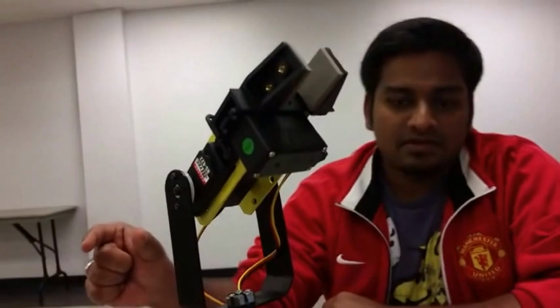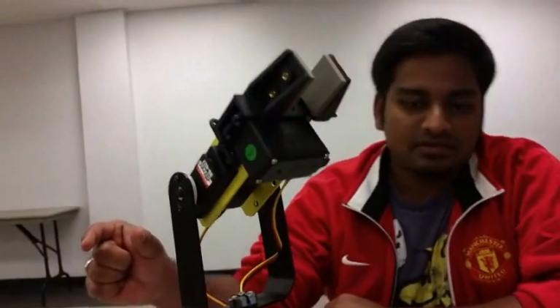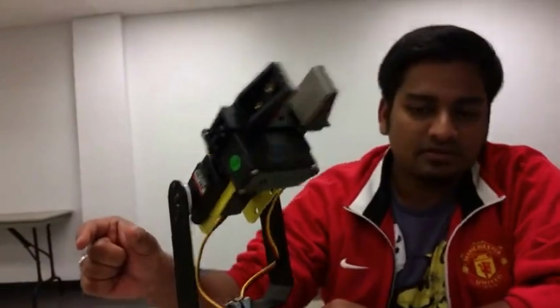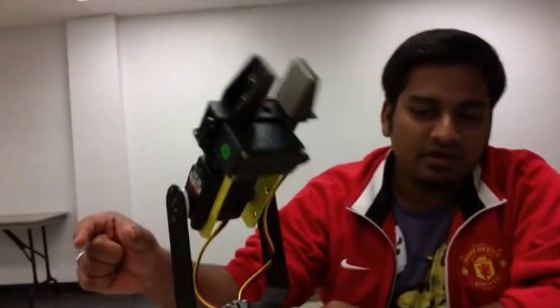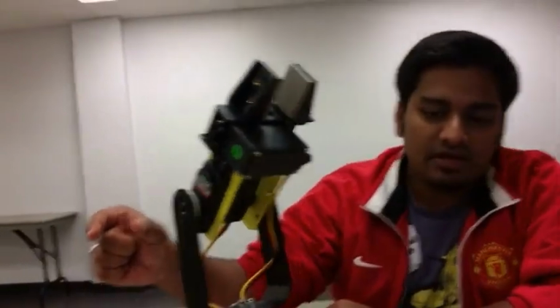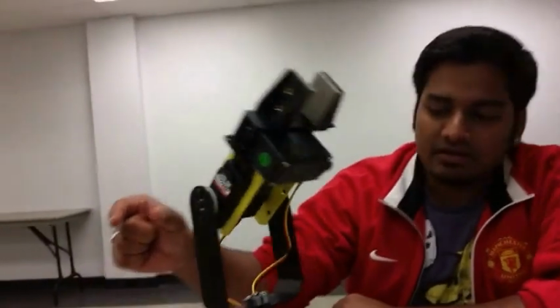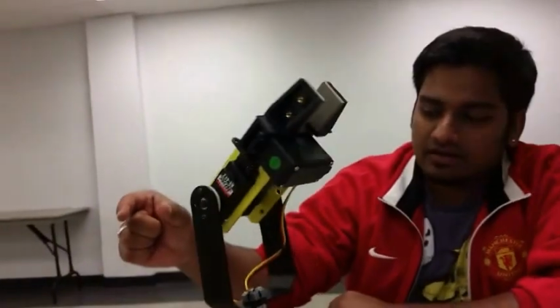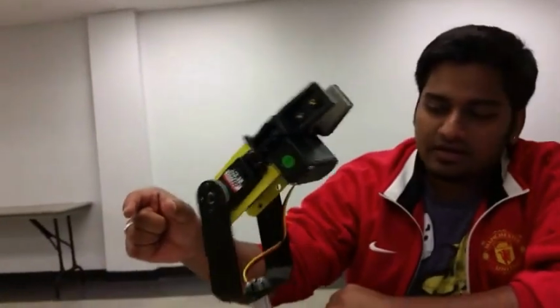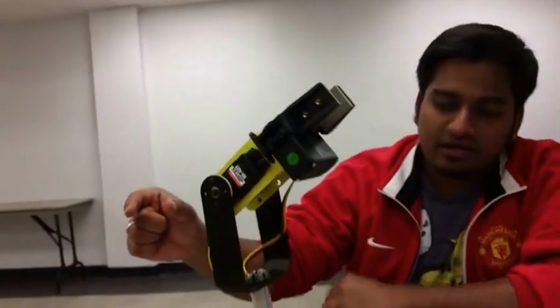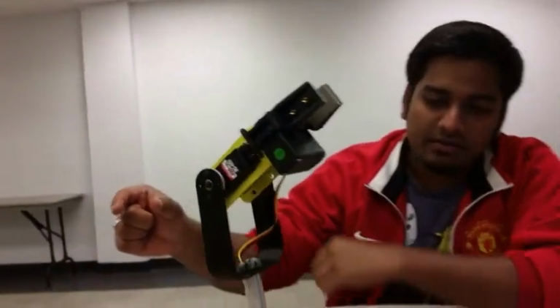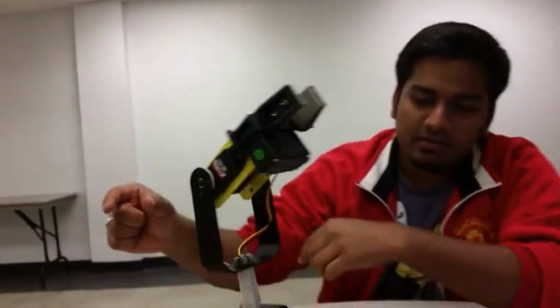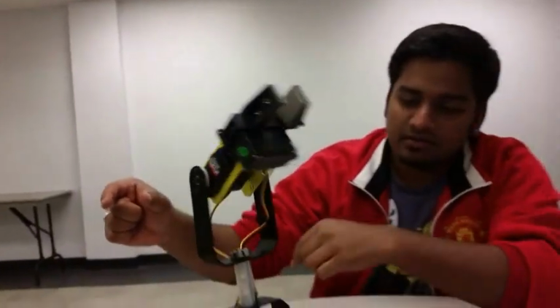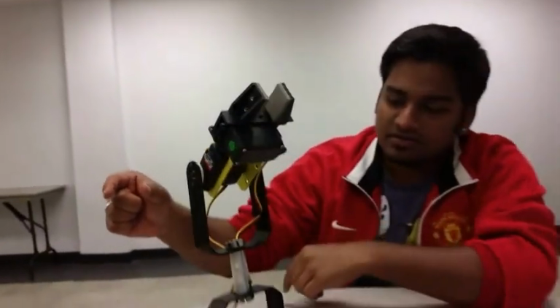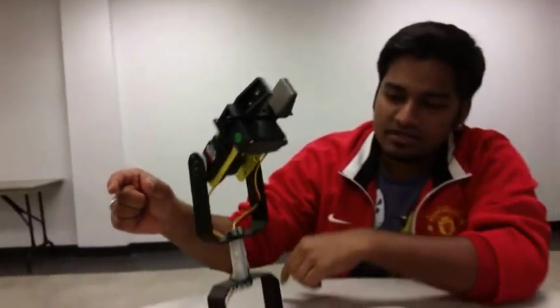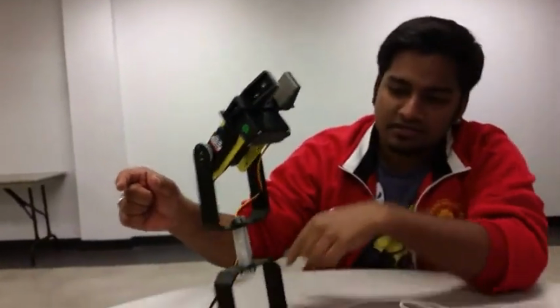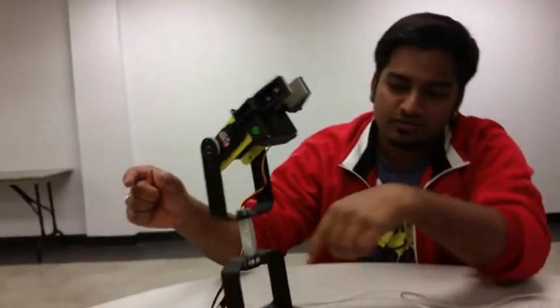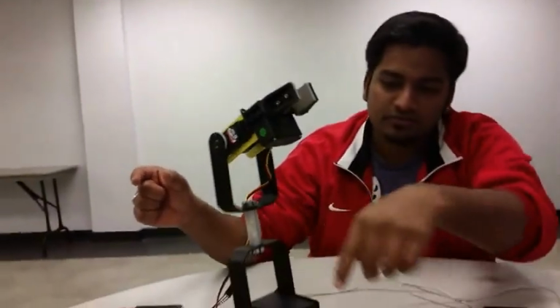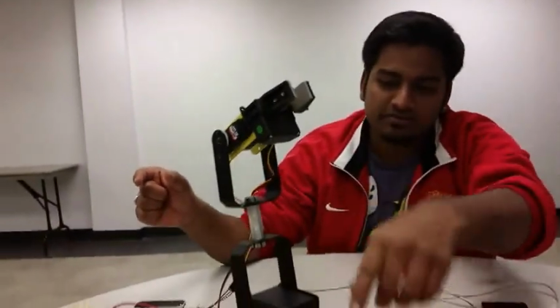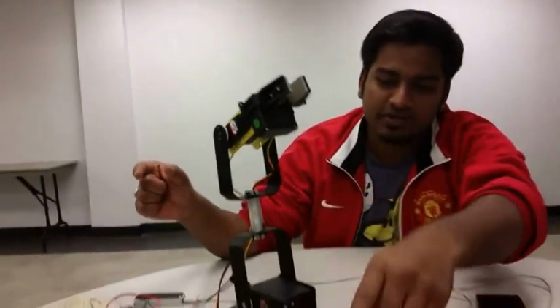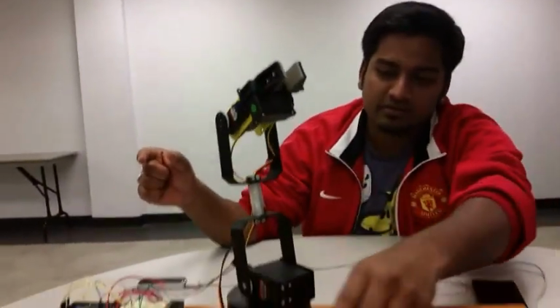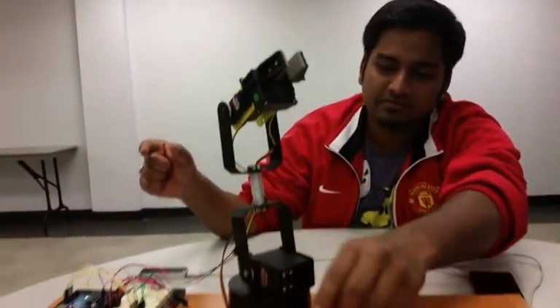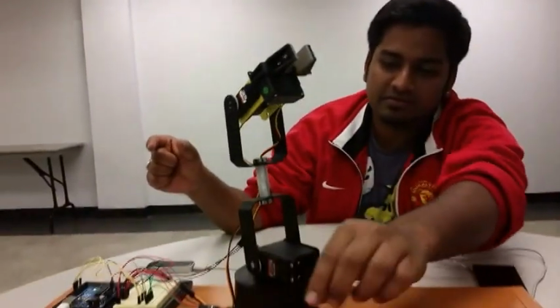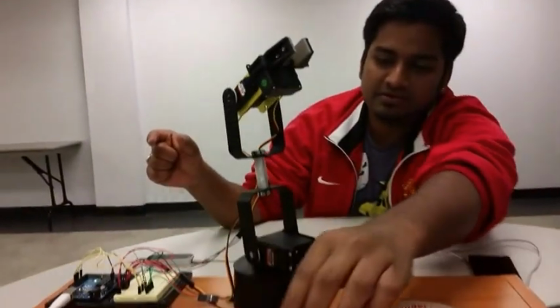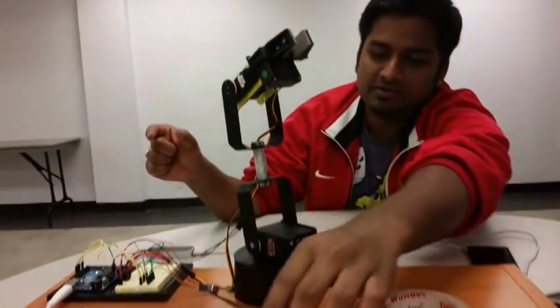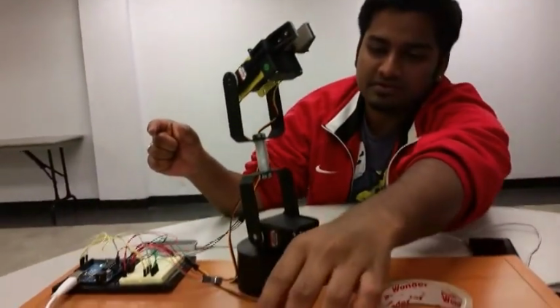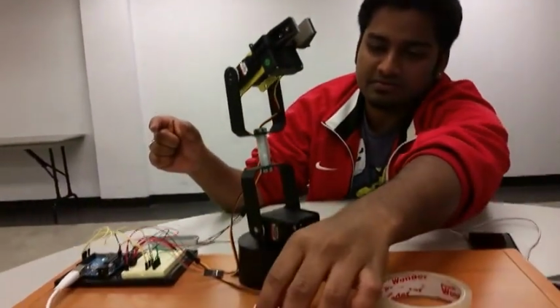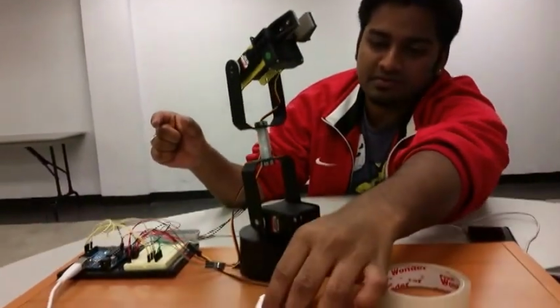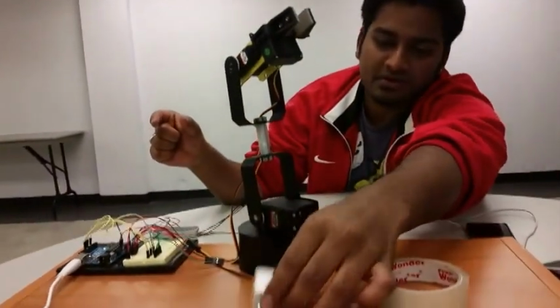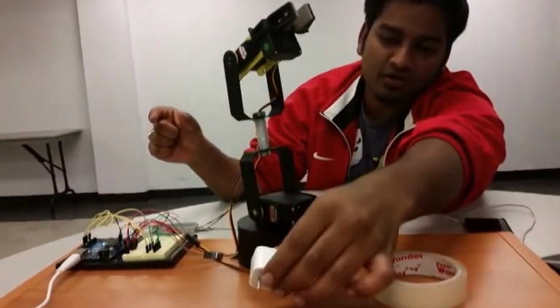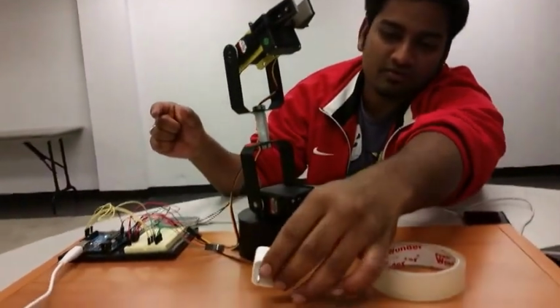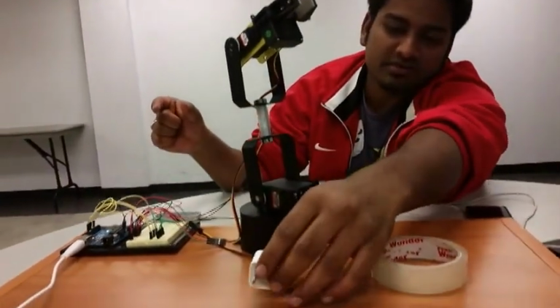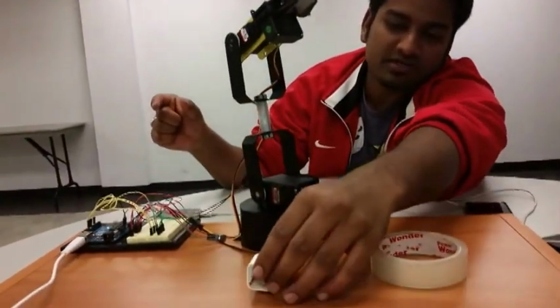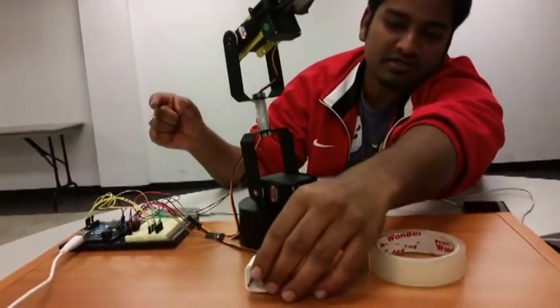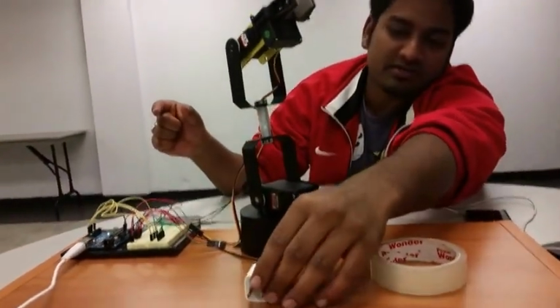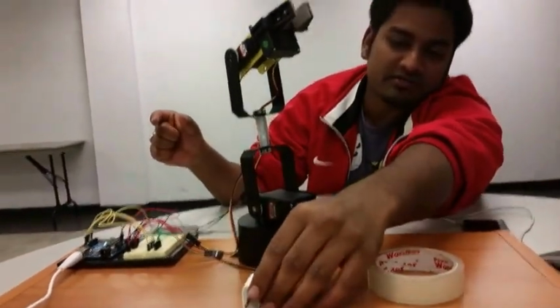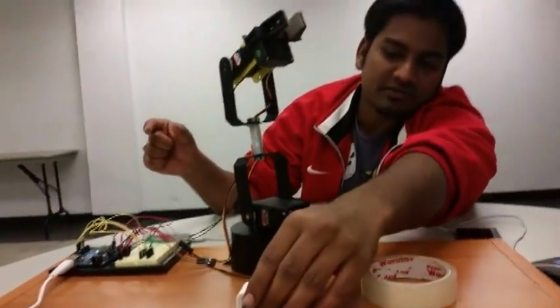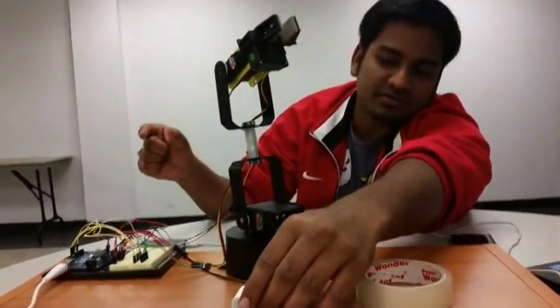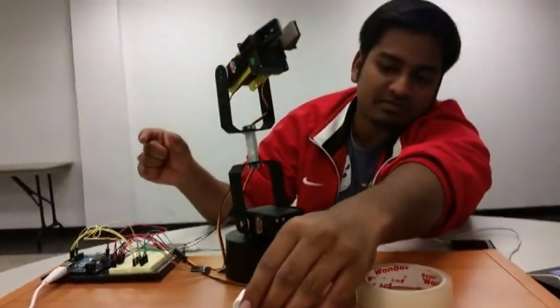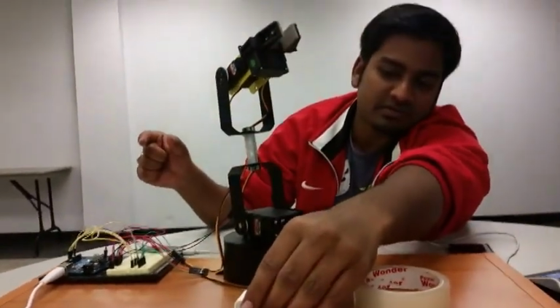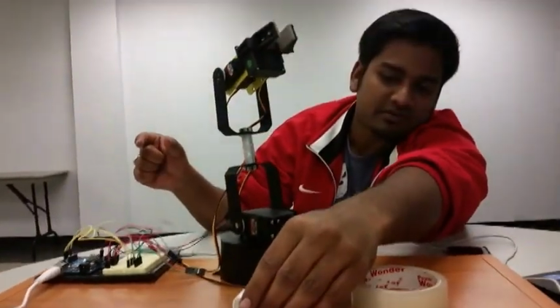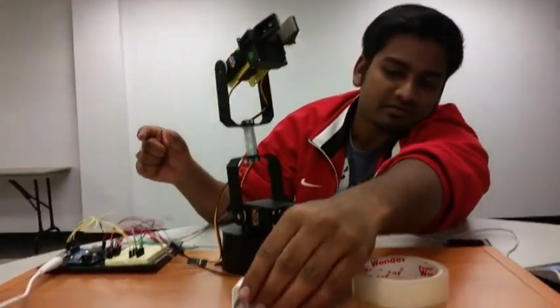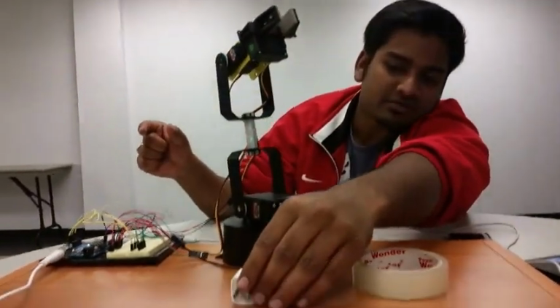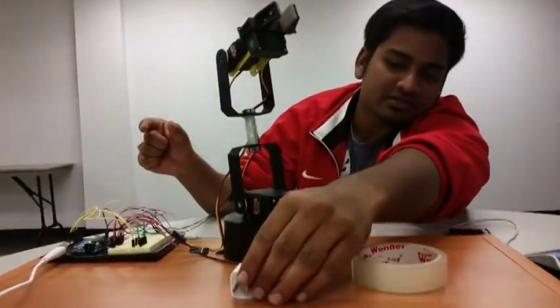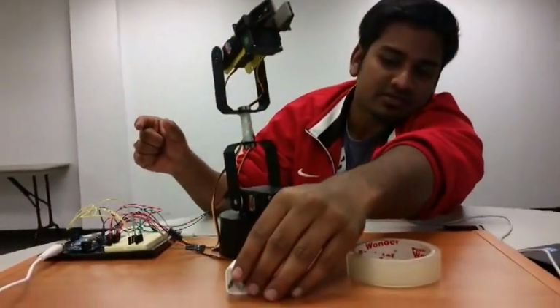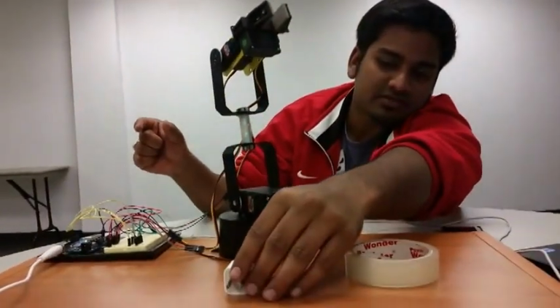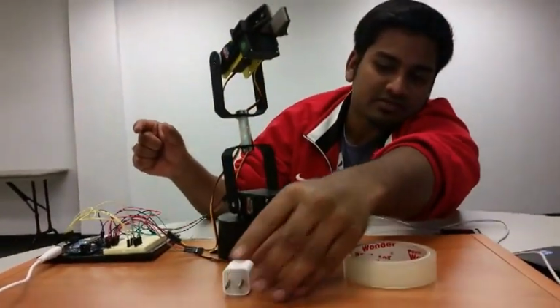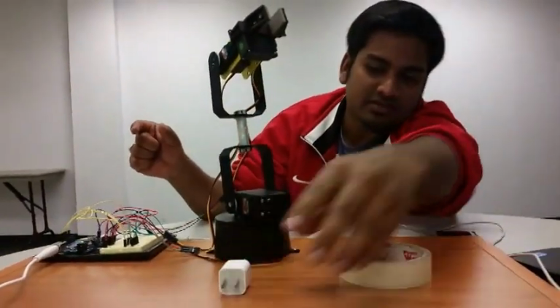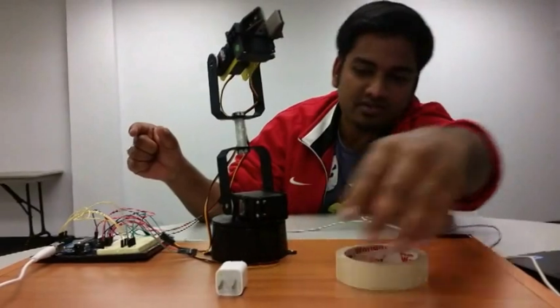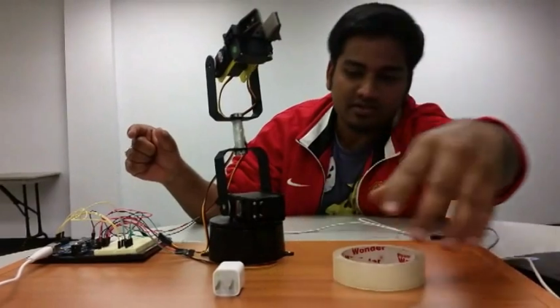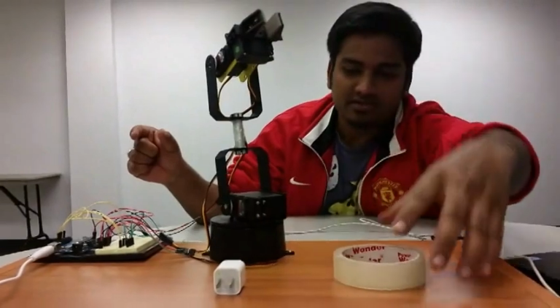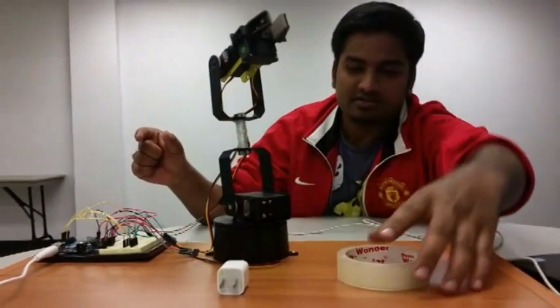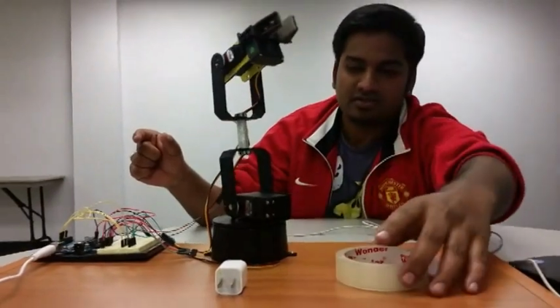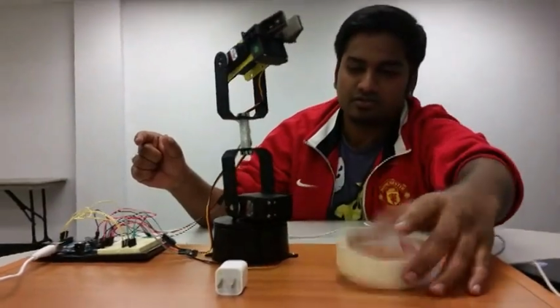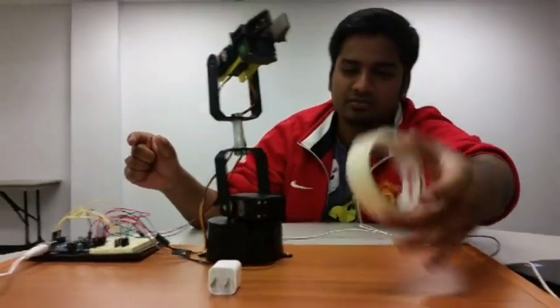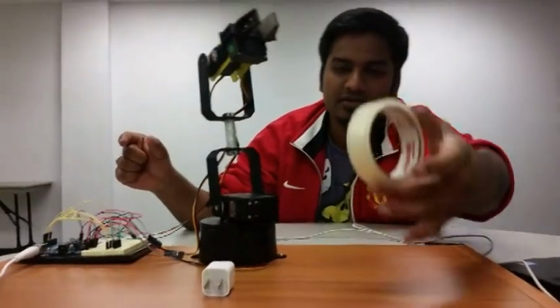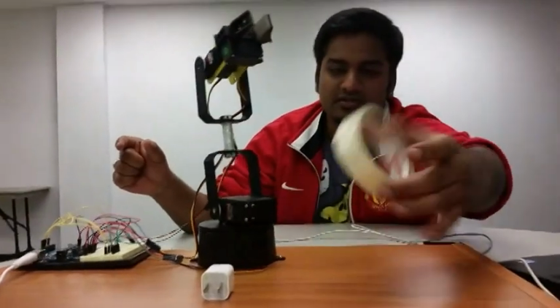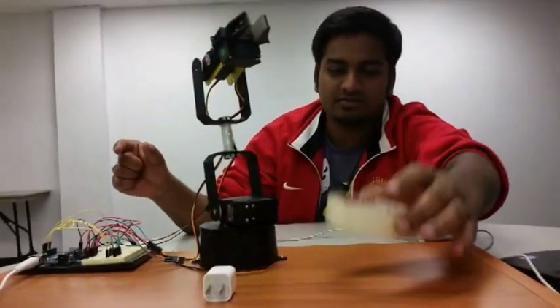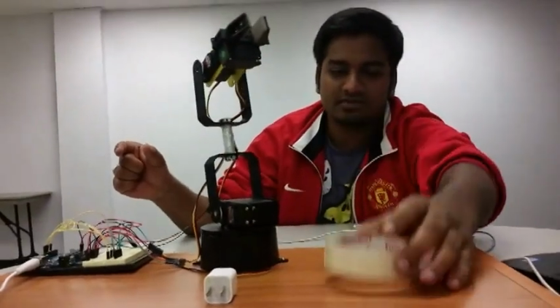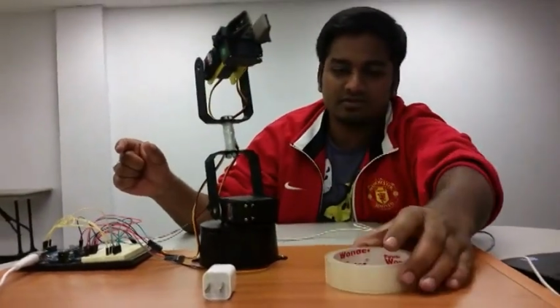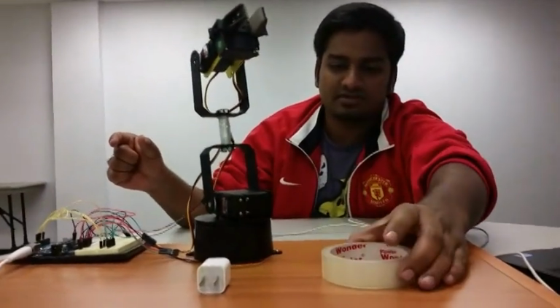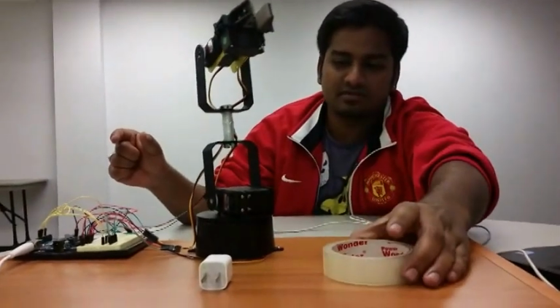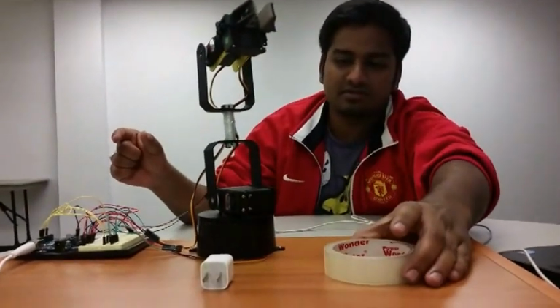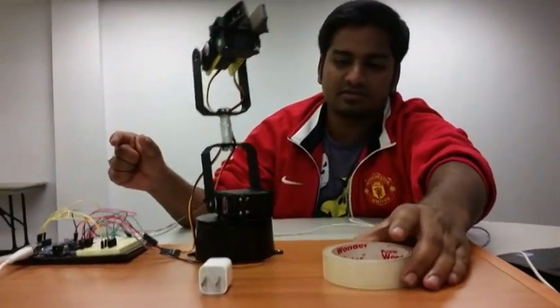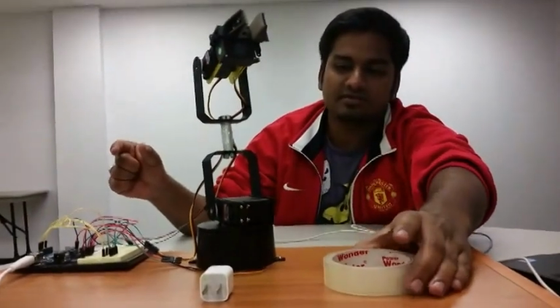Right now I am going to try to pick up this particular object from this position and try to place it within the circle.